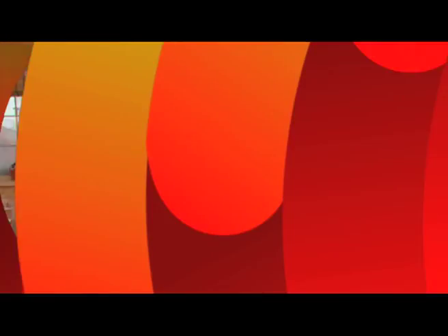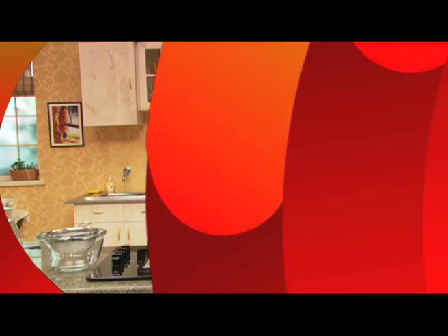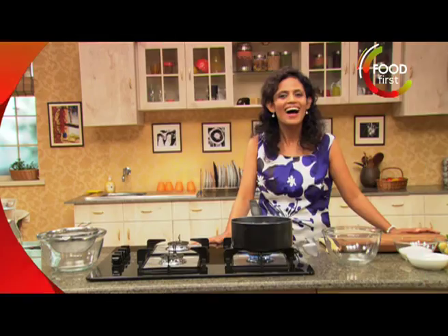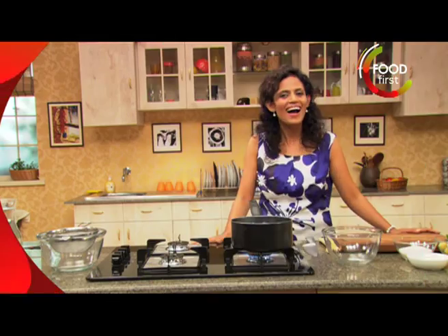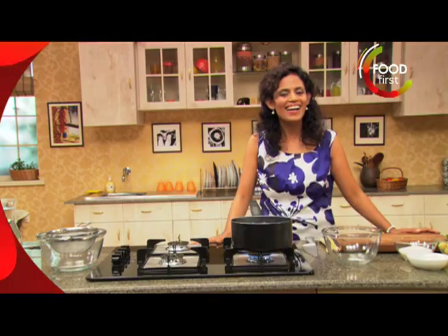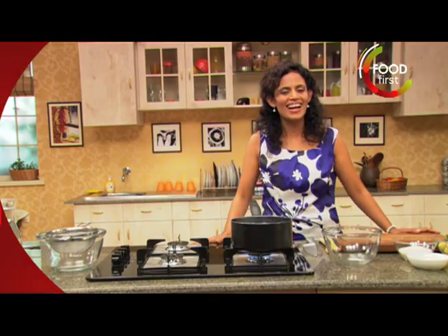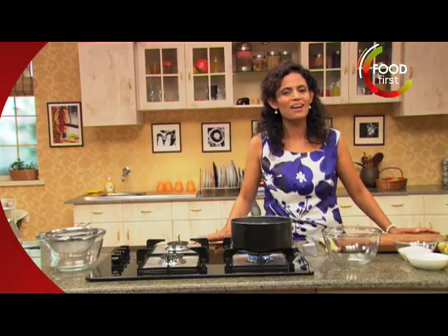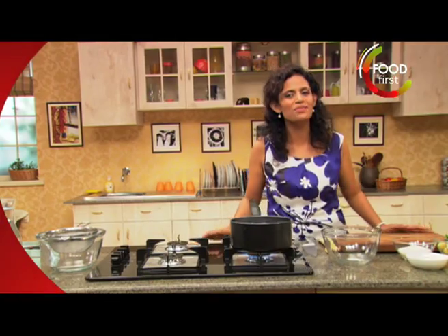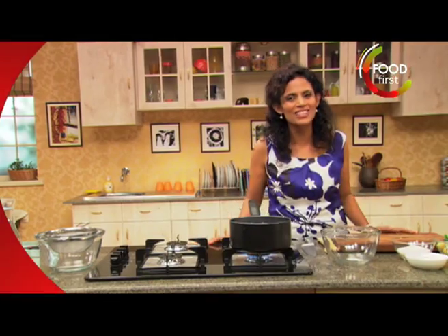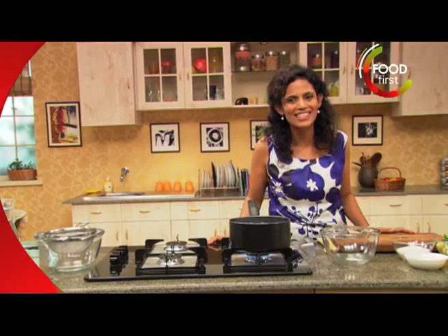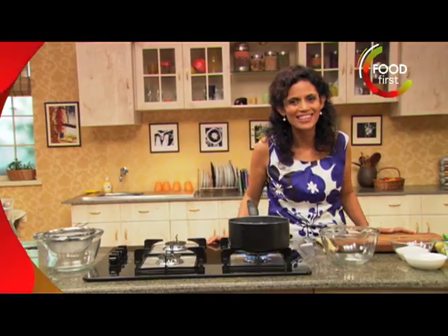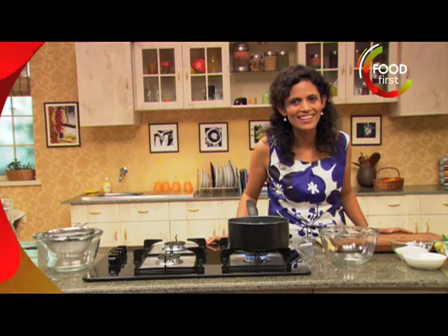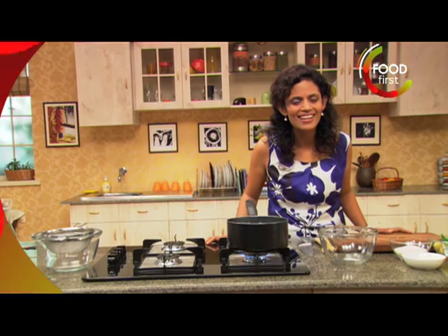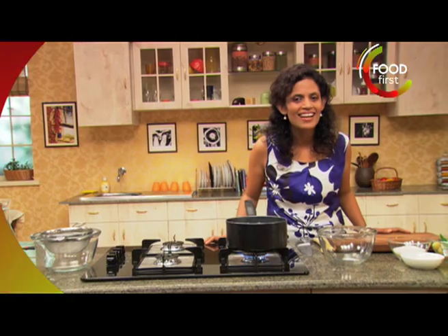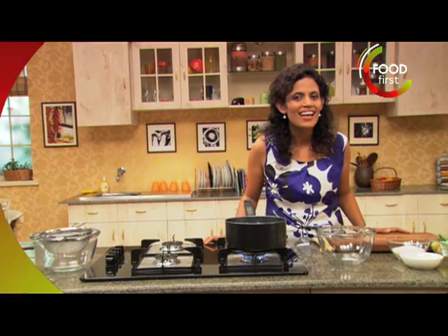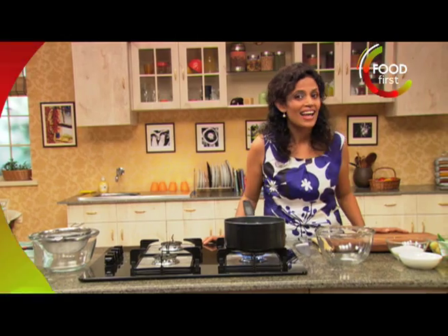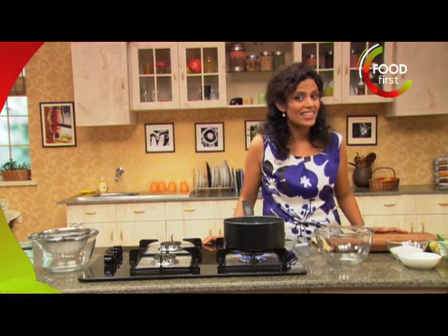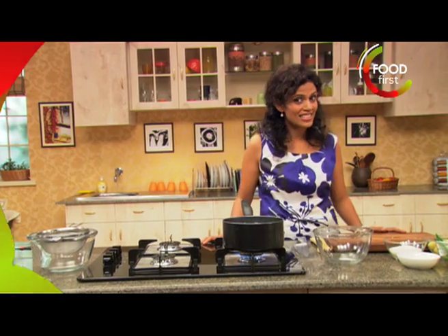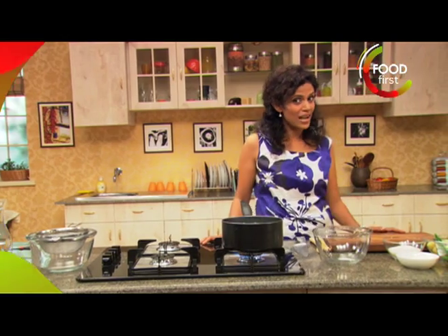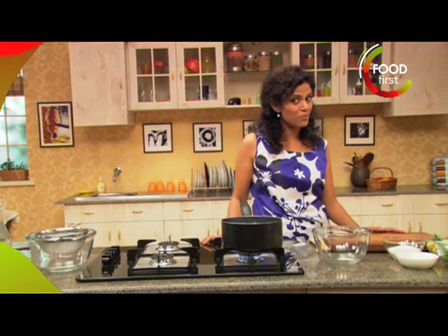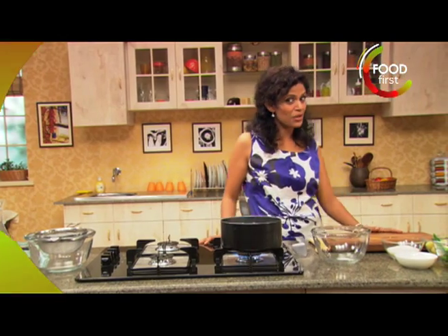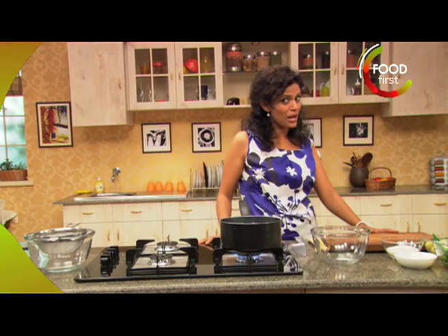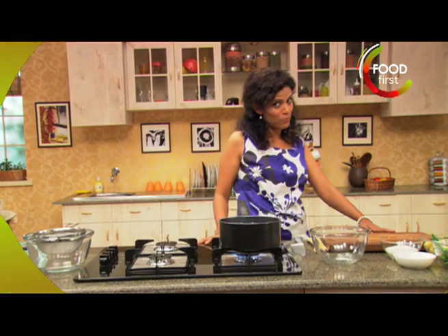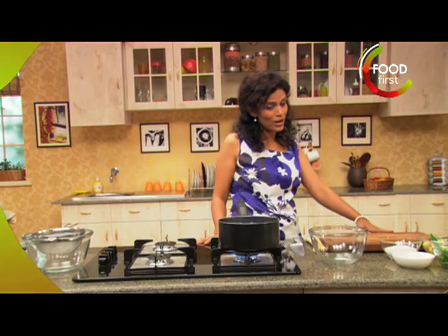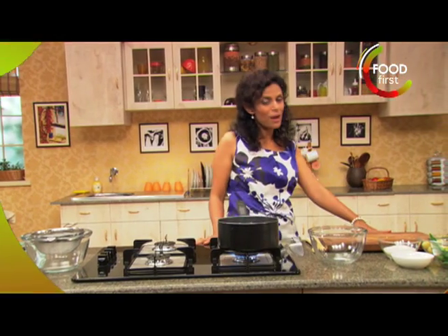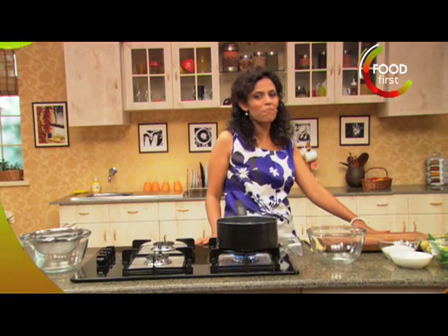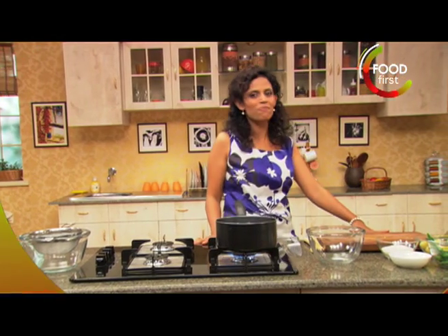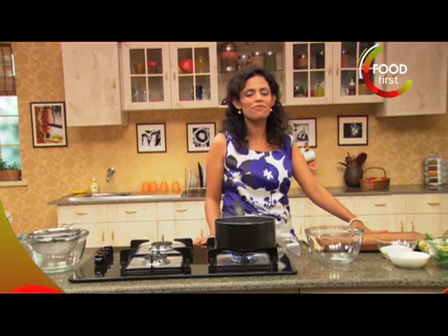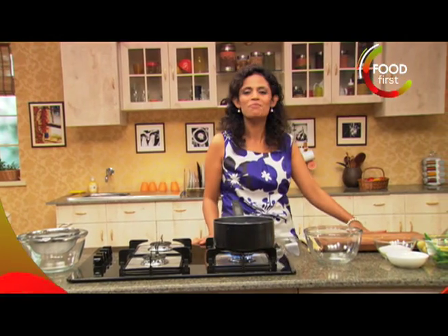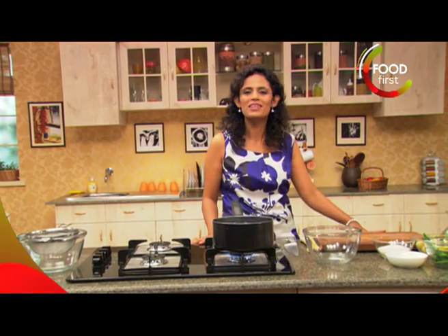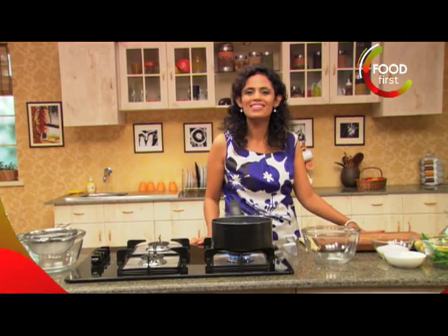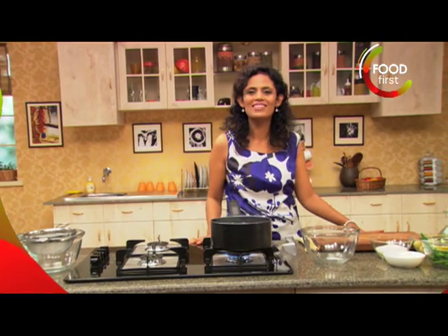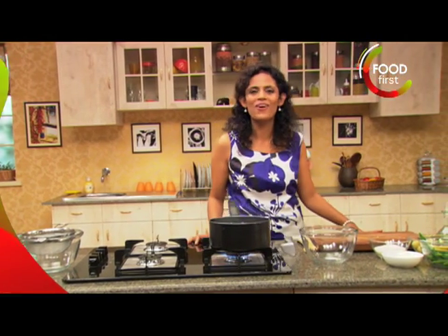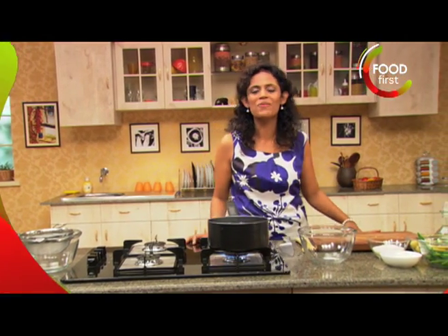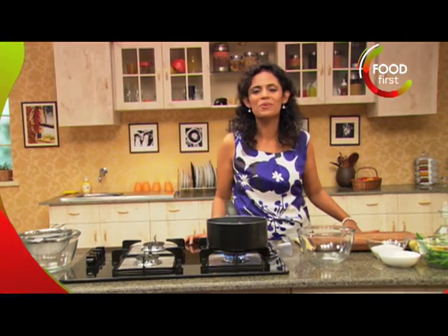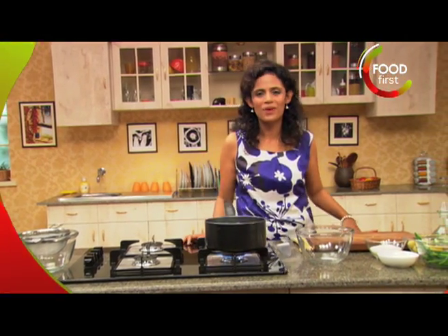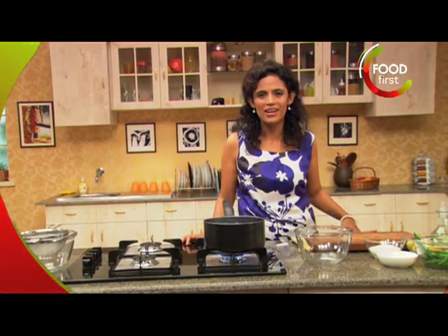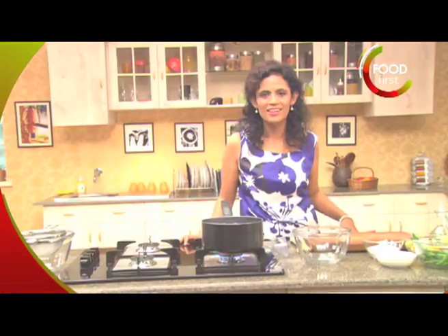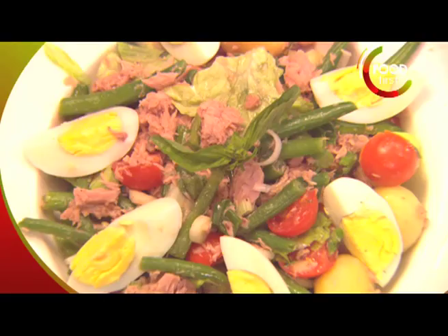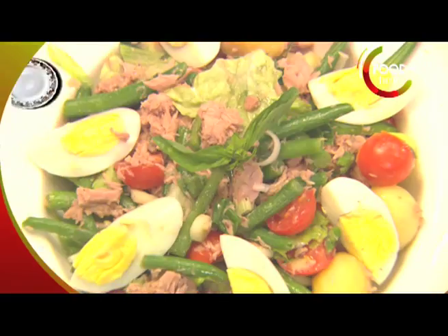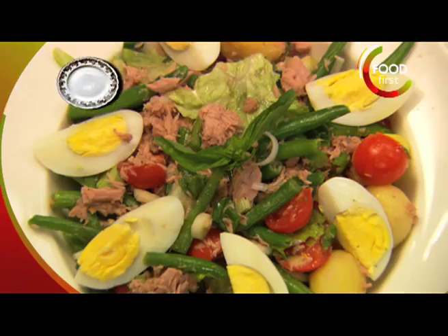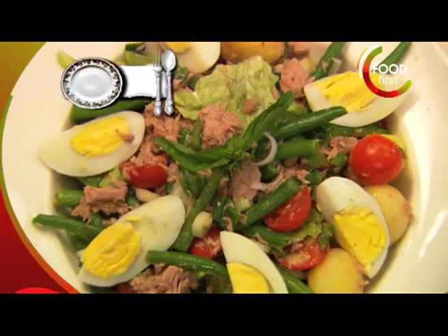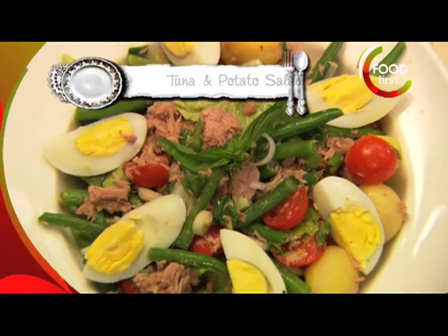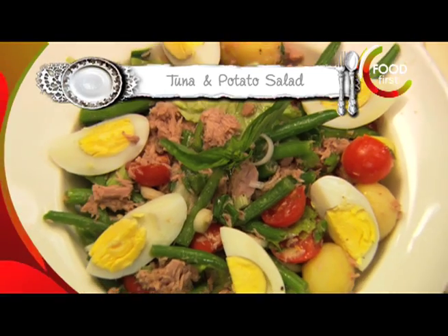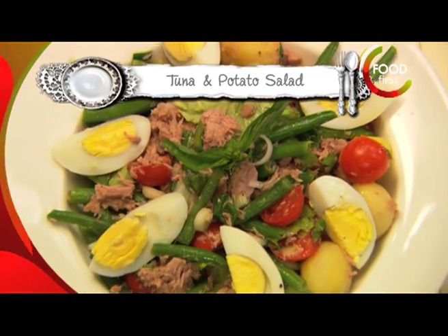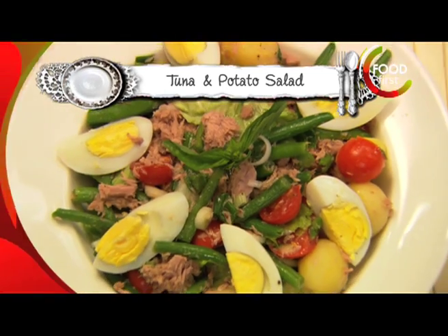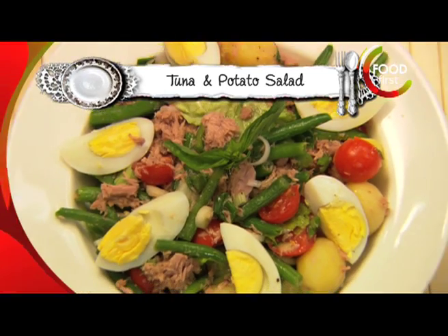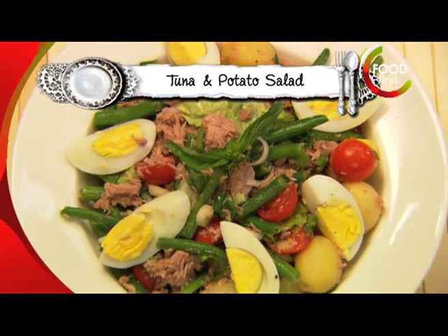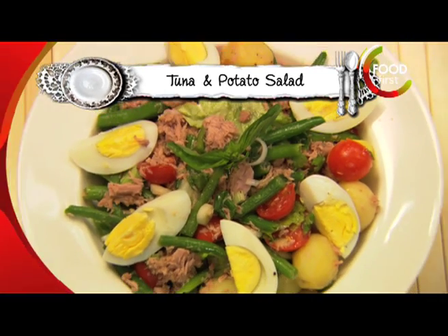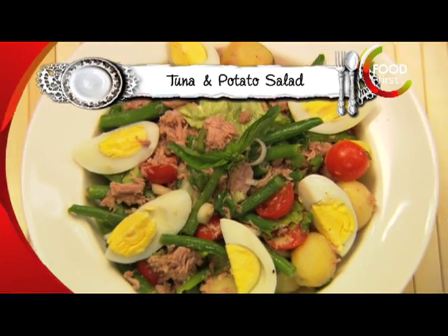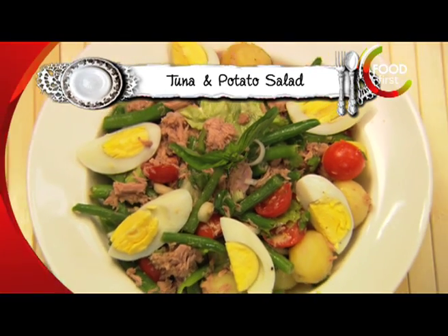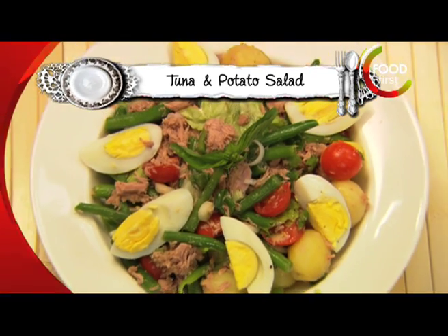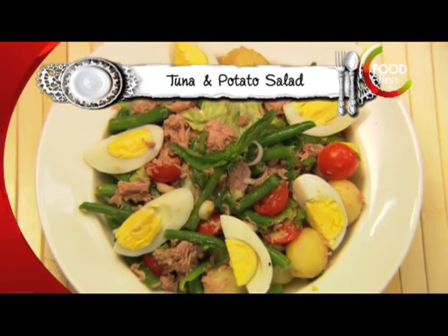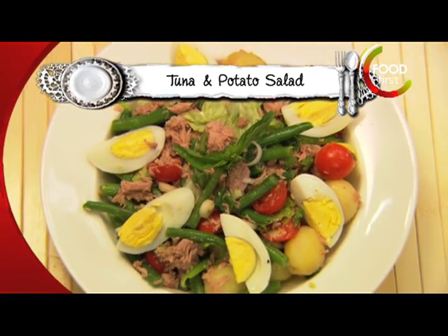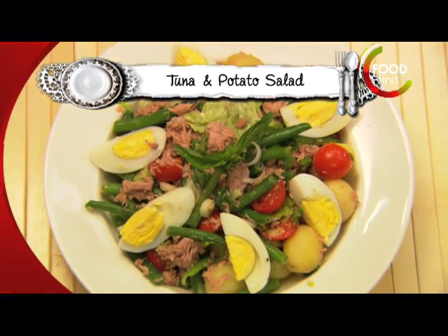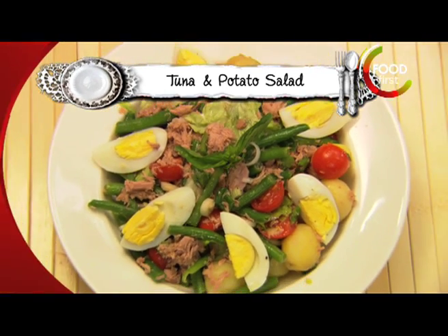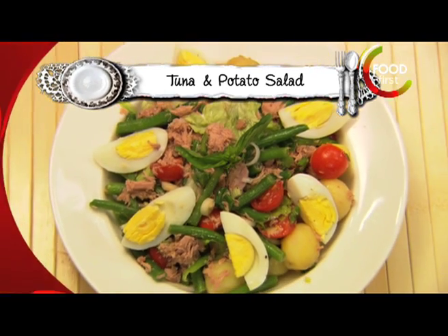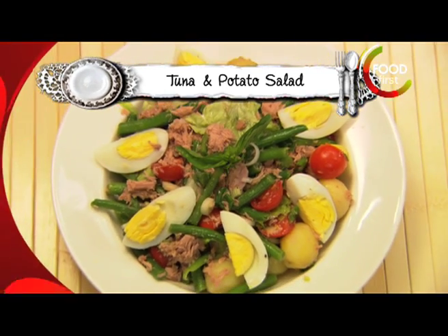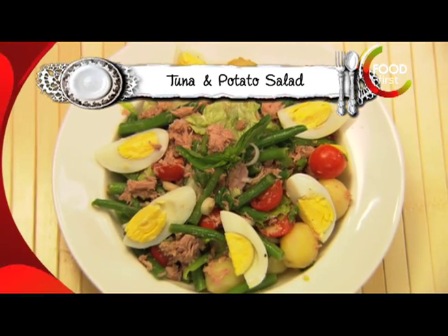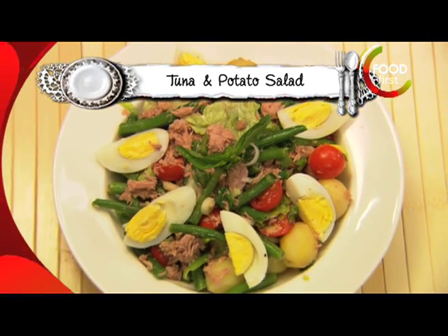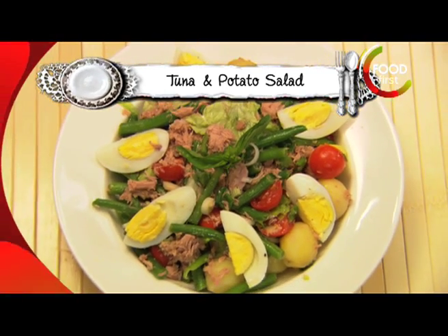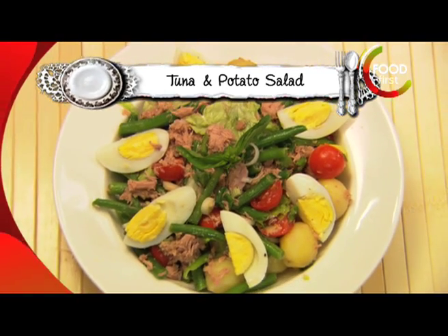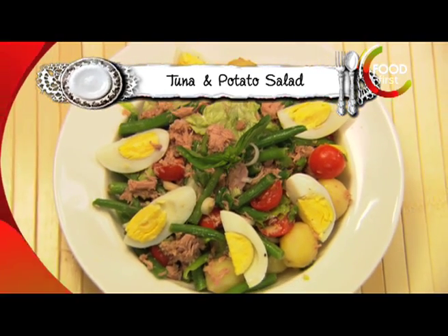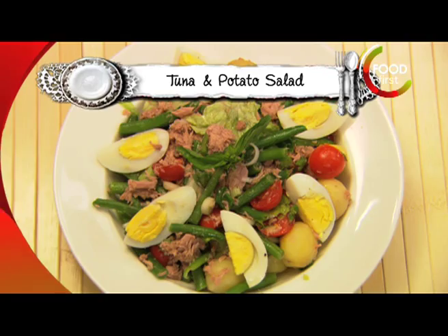Hi, I'm Sunita and it's time to apron up for Meals on the Run. Today I'm going to make tuna and potato salad.